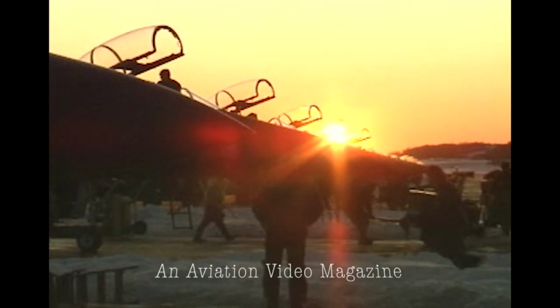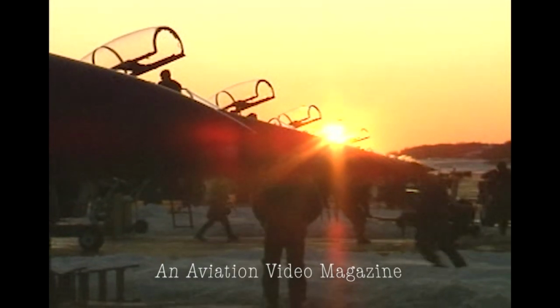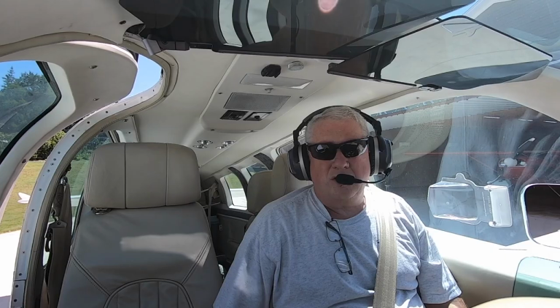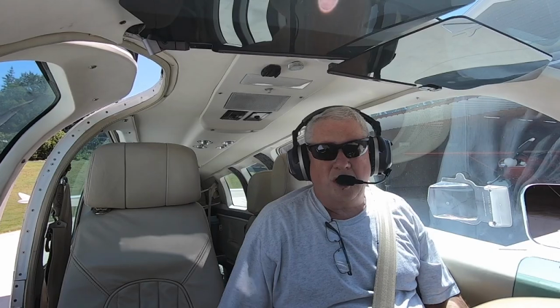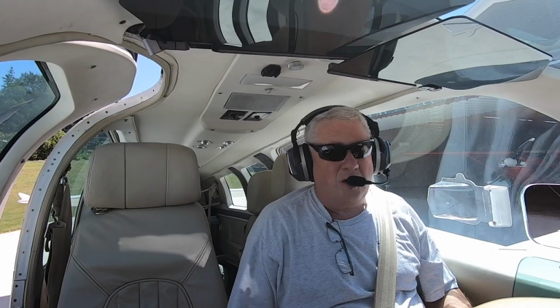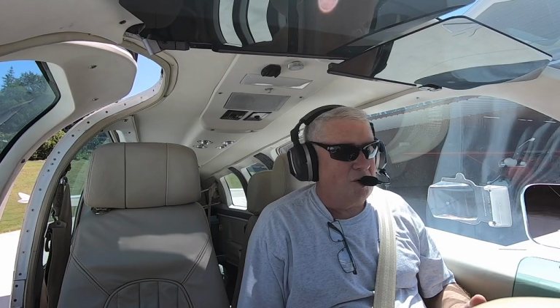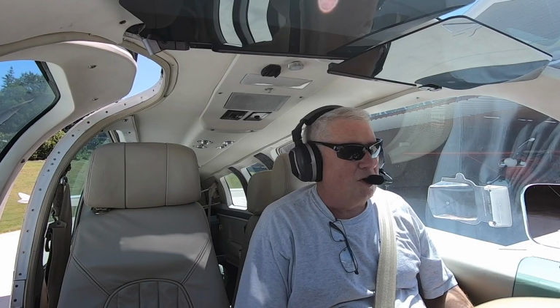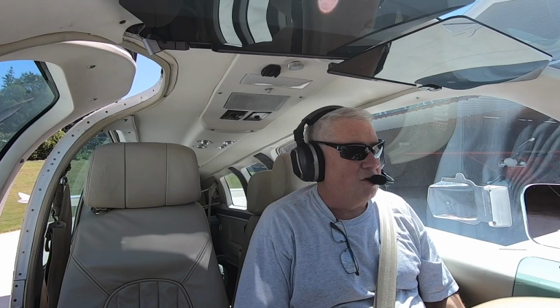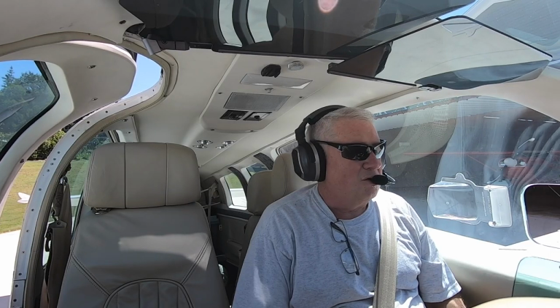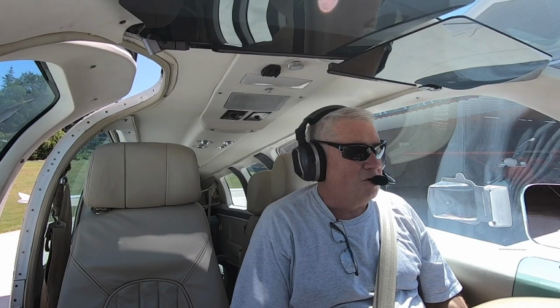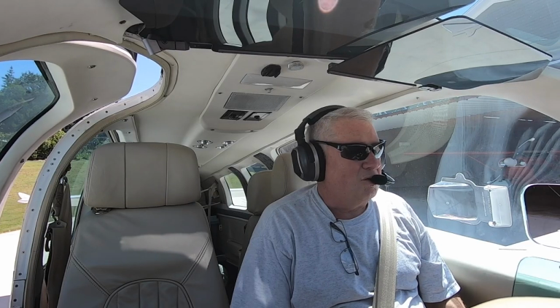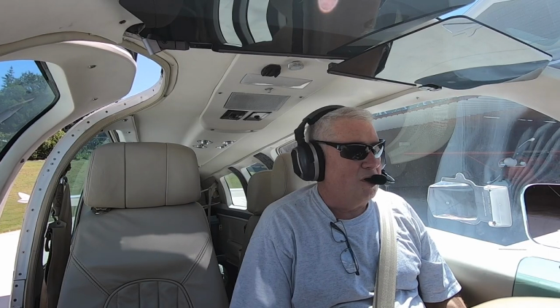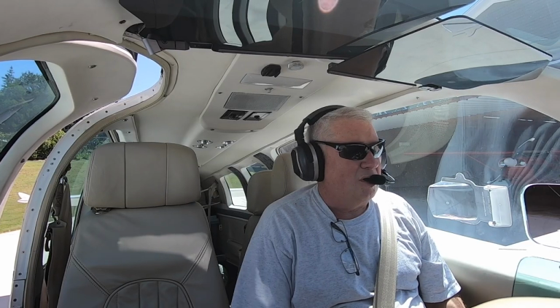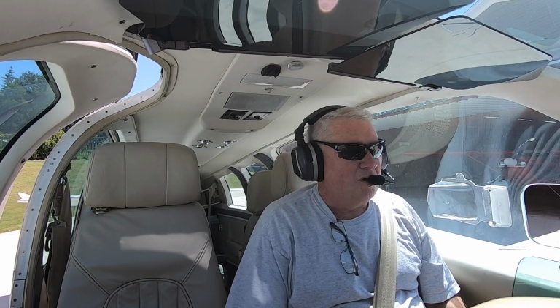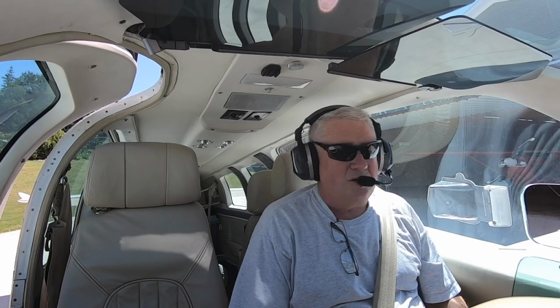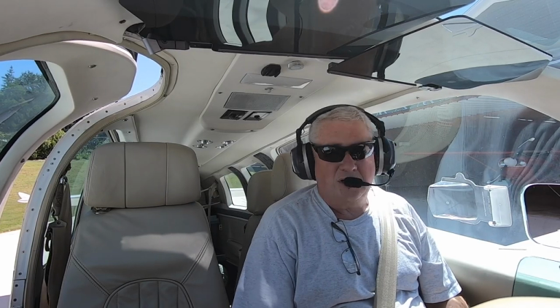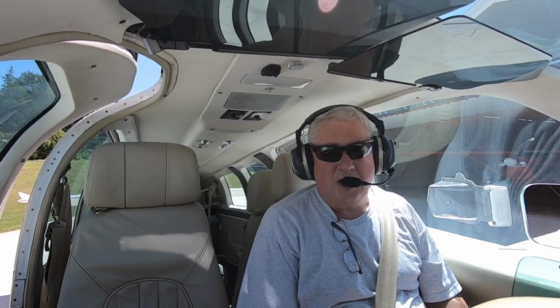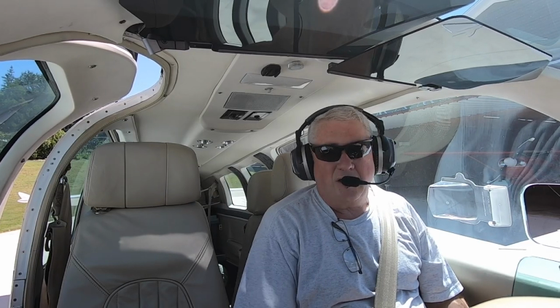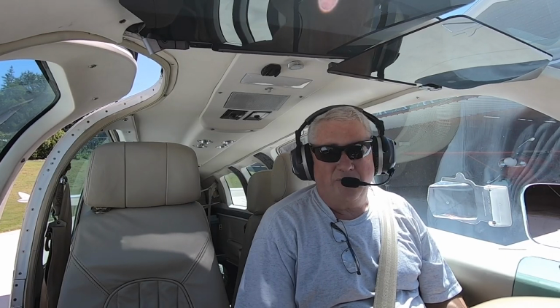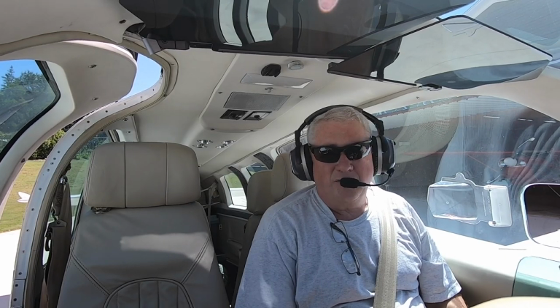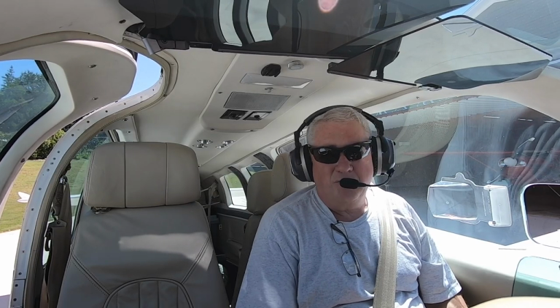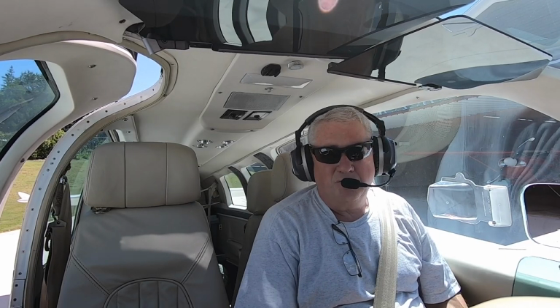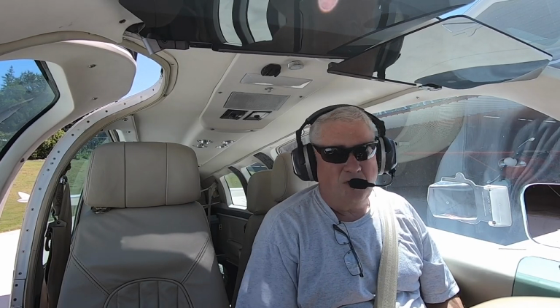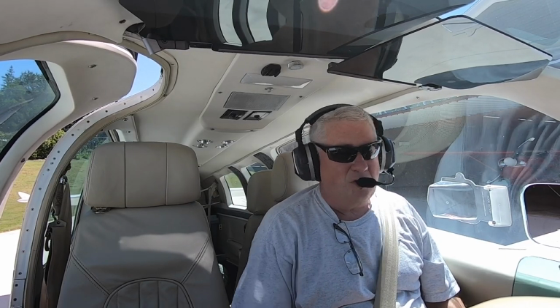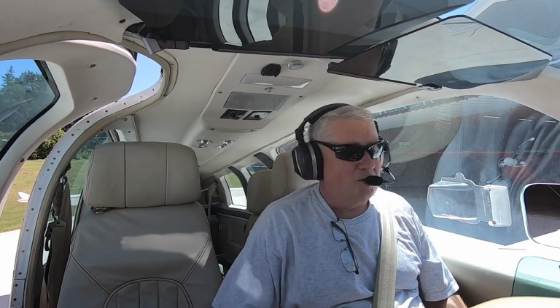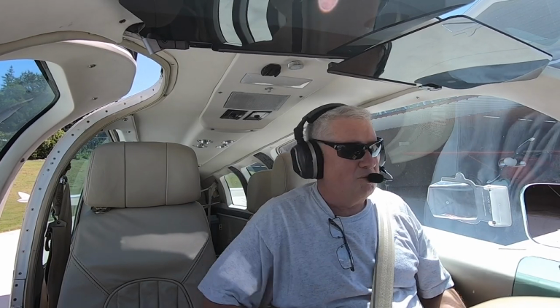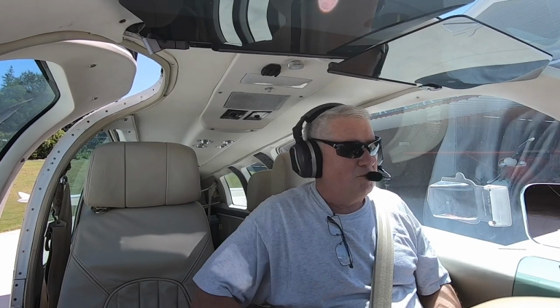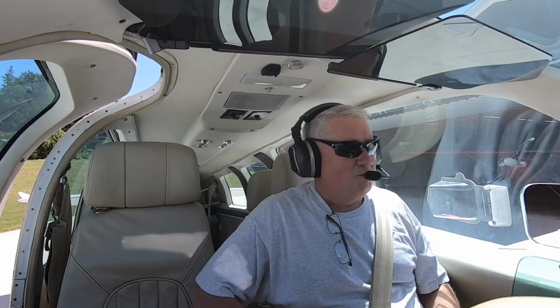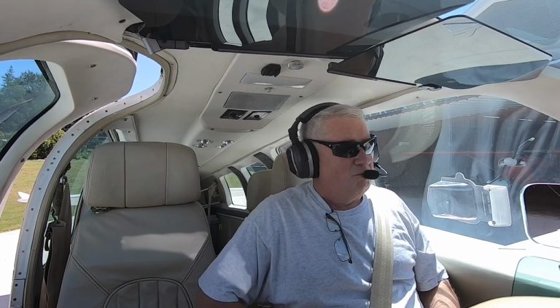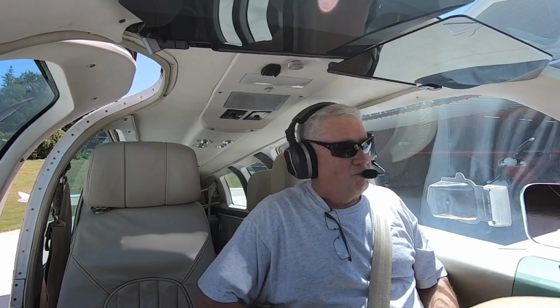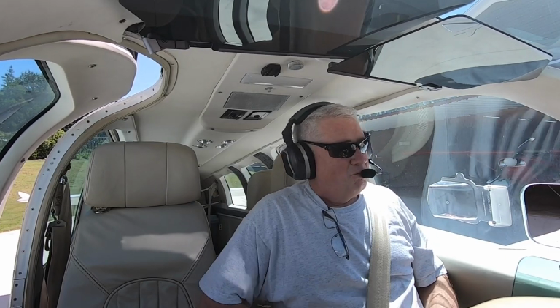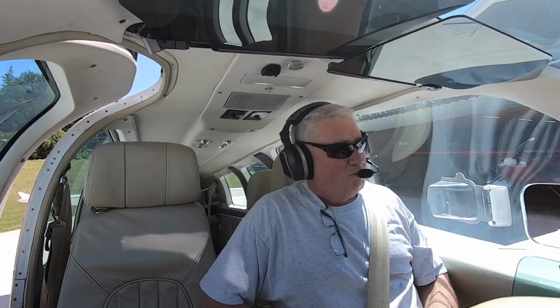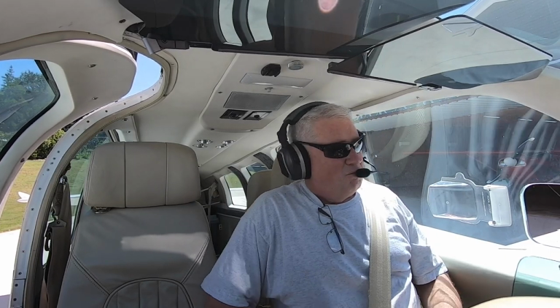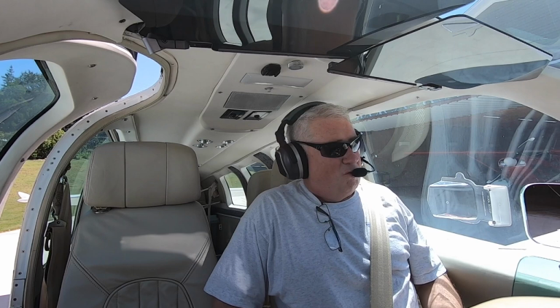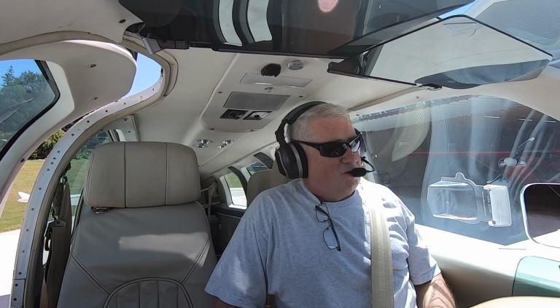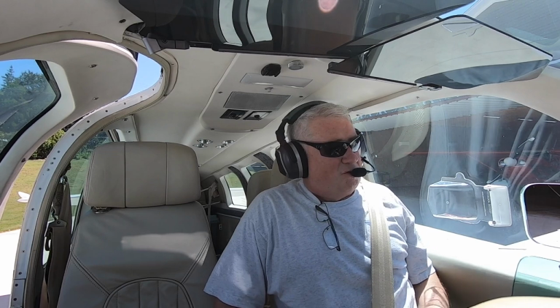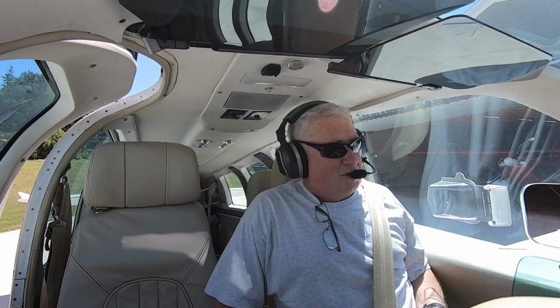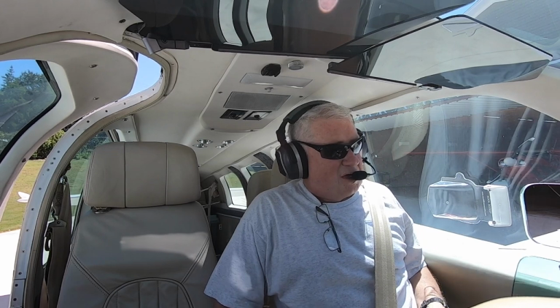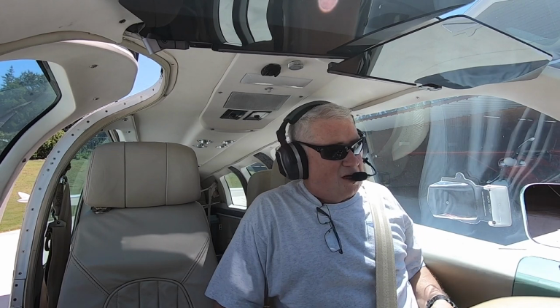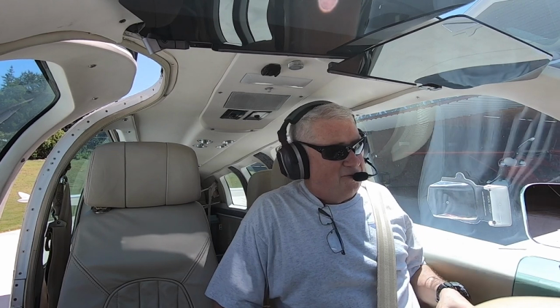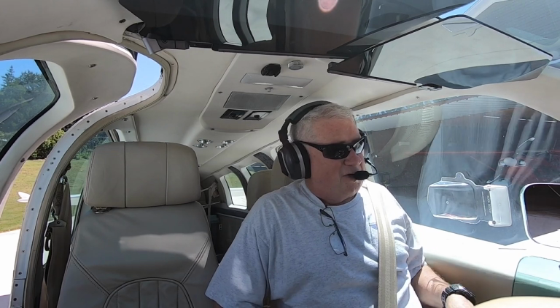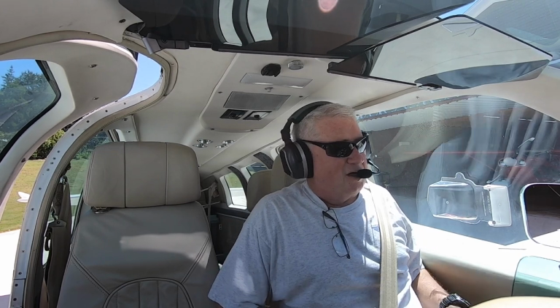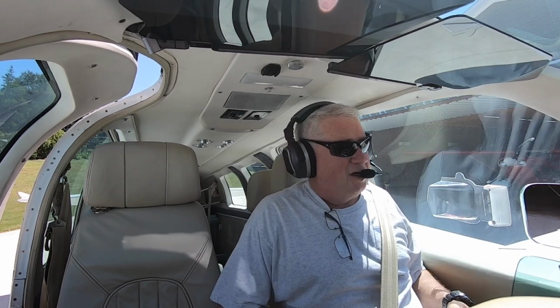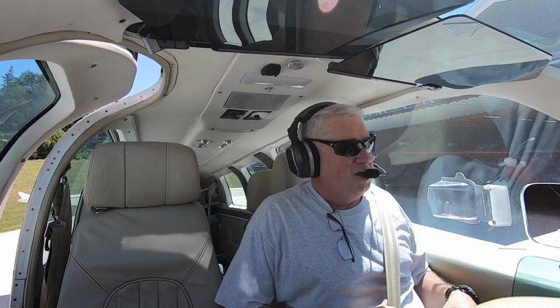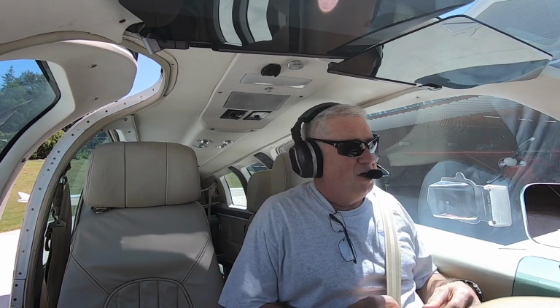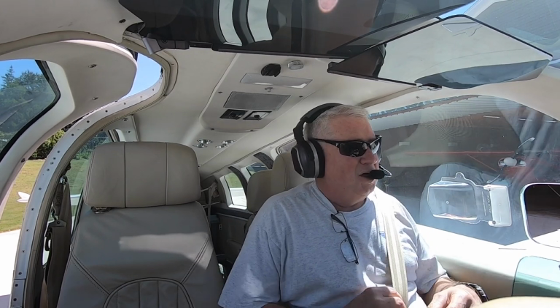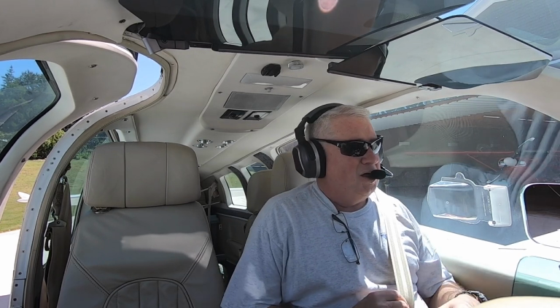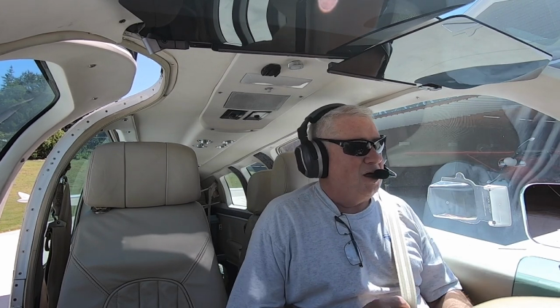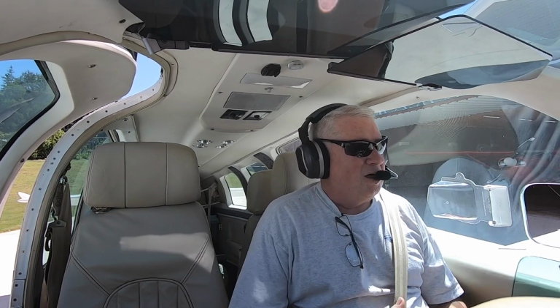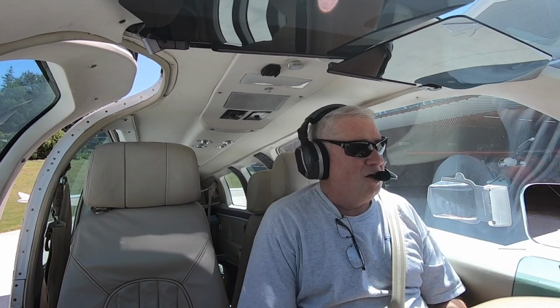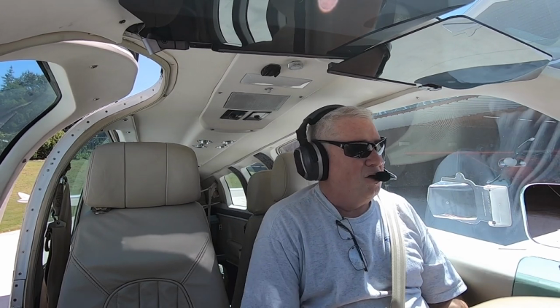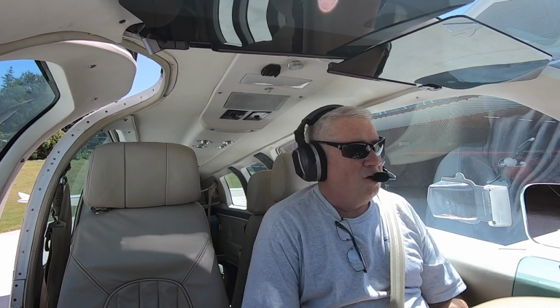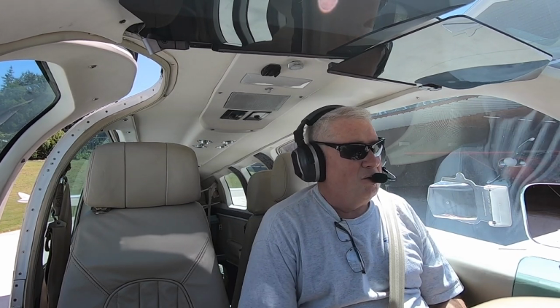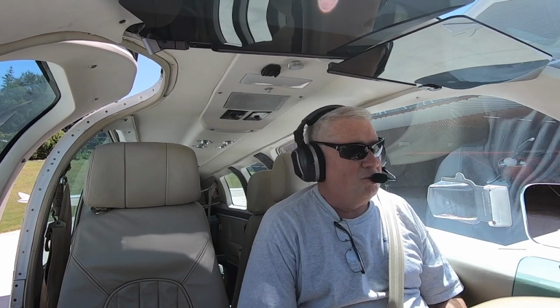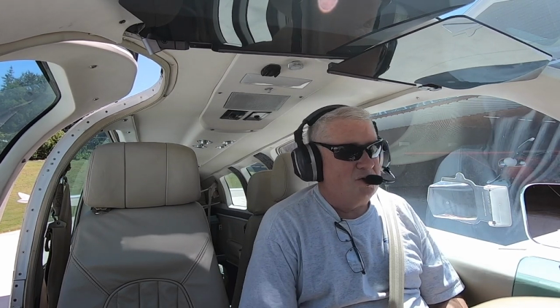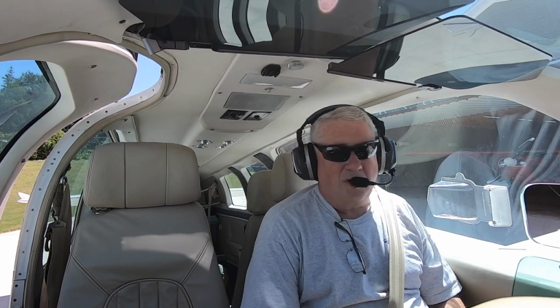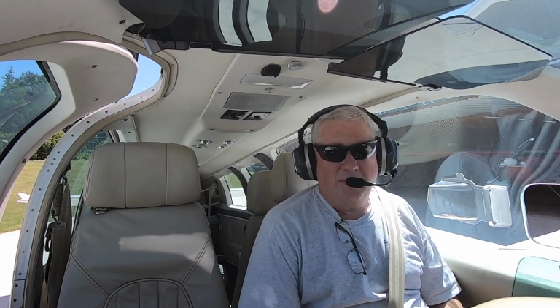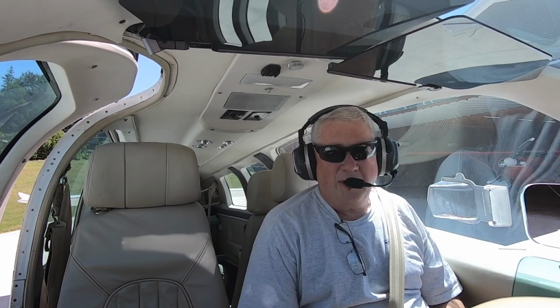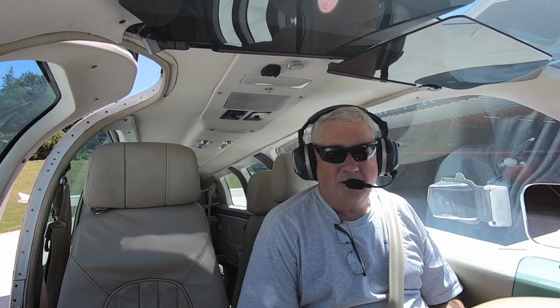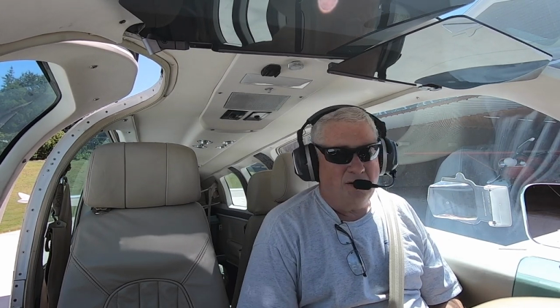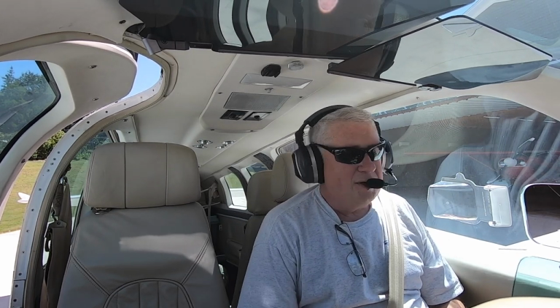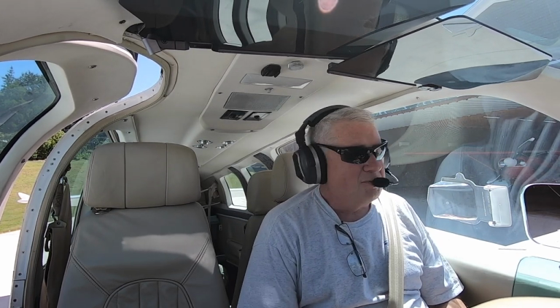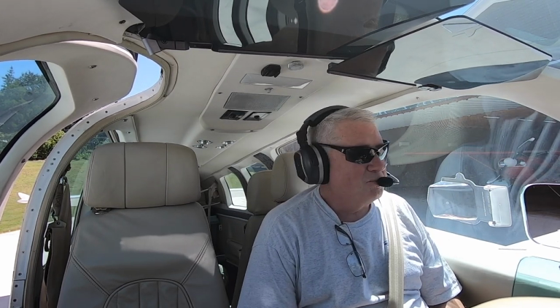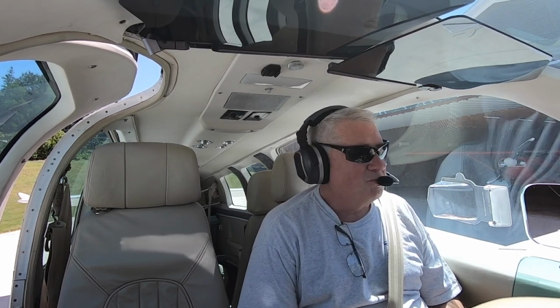All right, today we're going to do the takeoff. We're going to run through the takeoff again and talk about it a little bit.